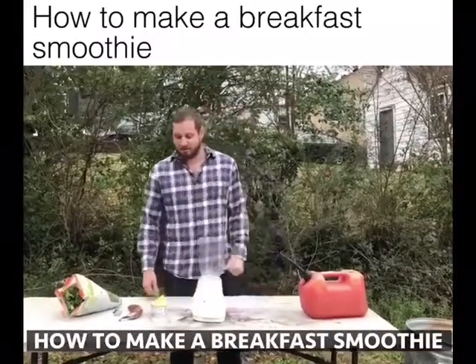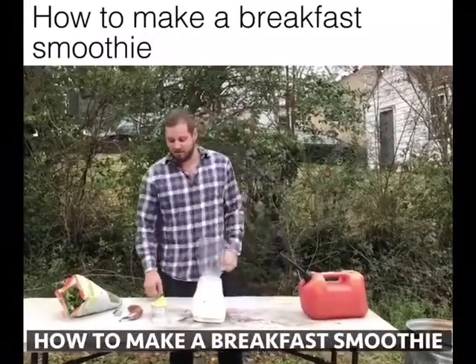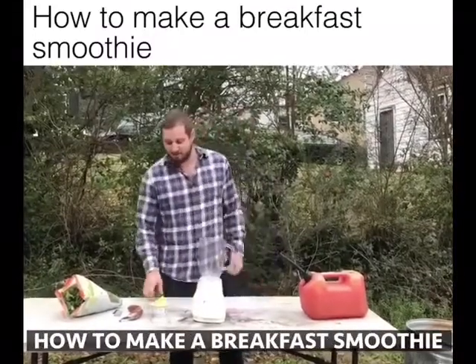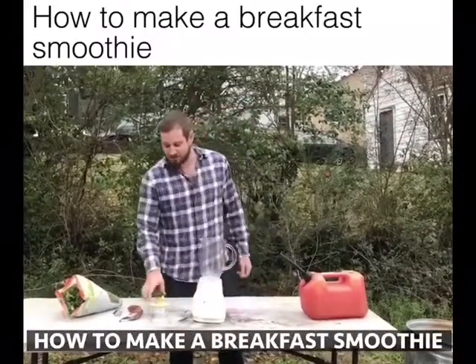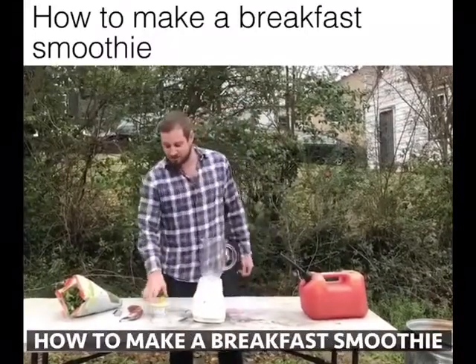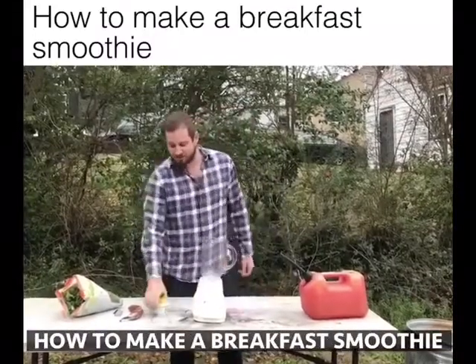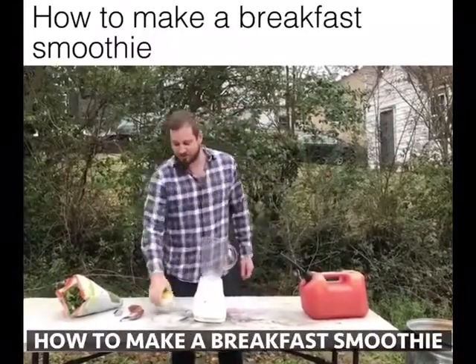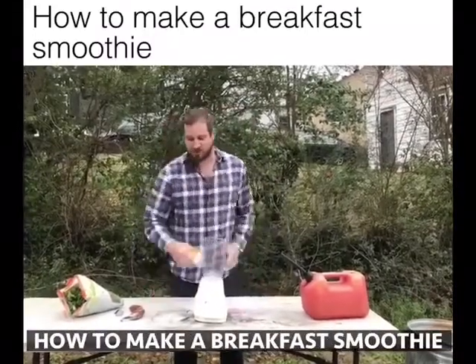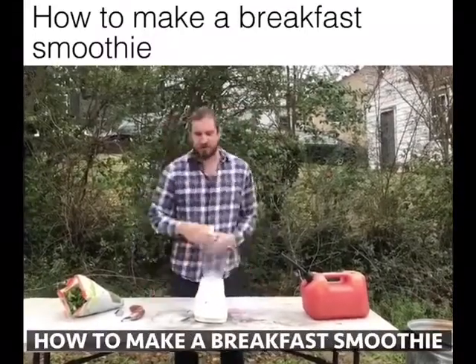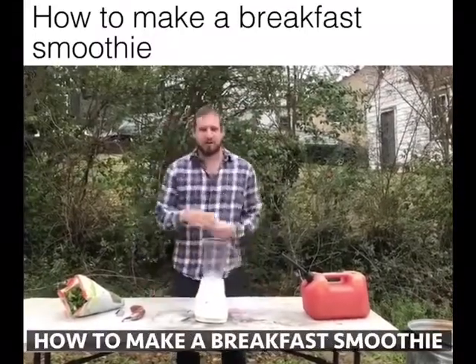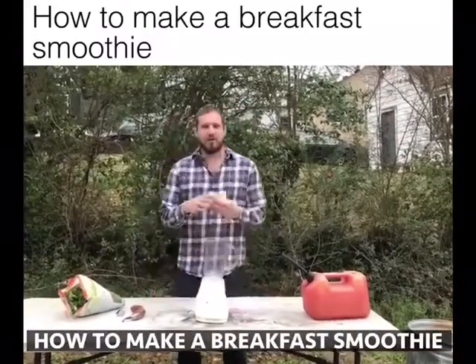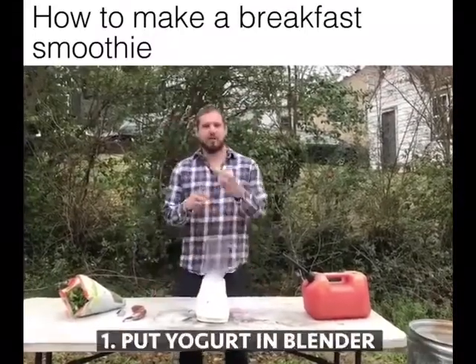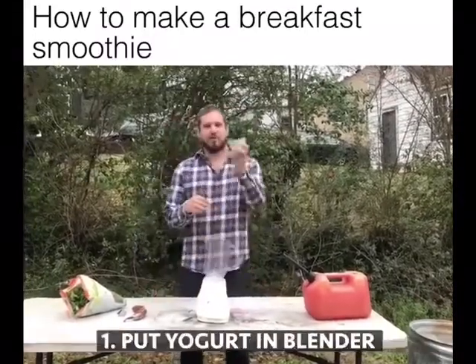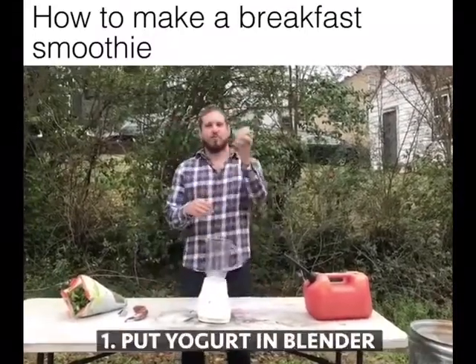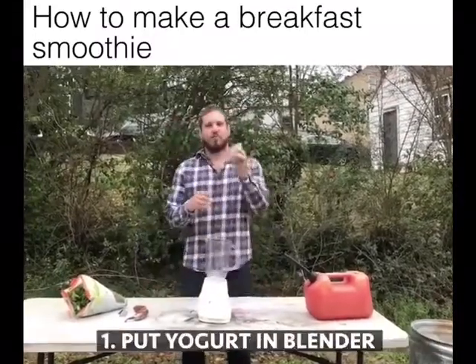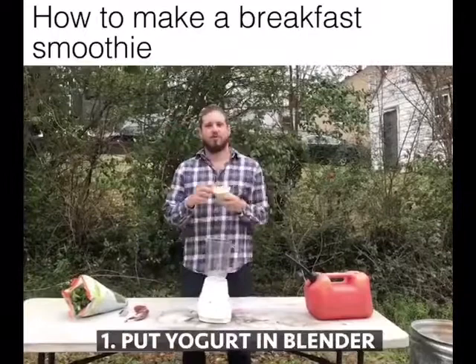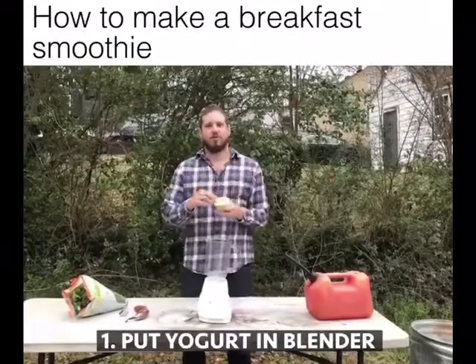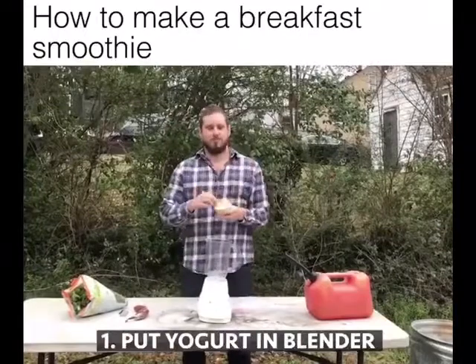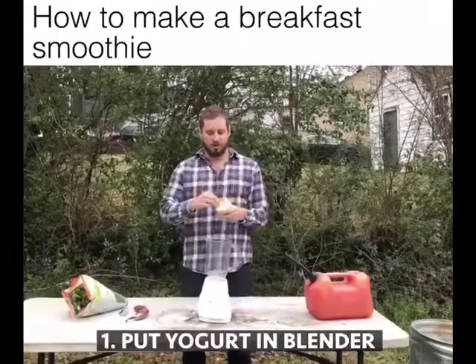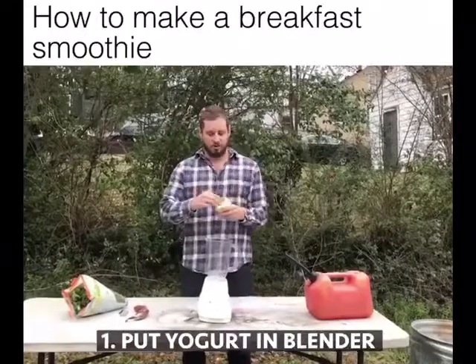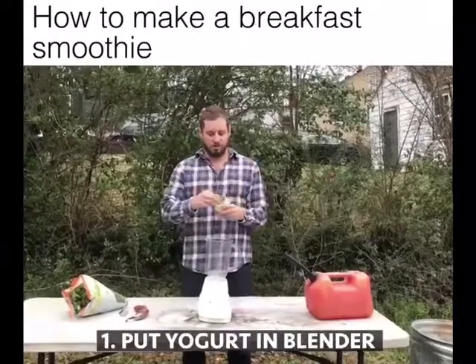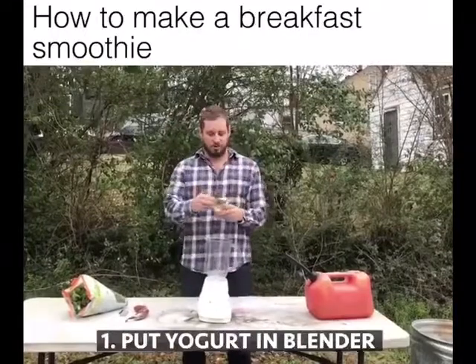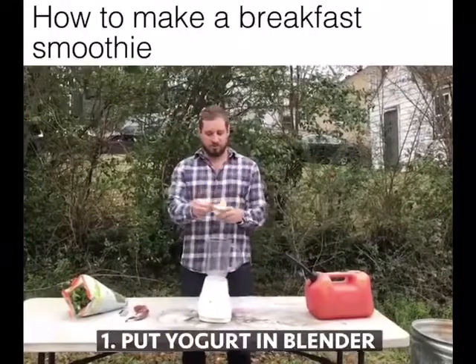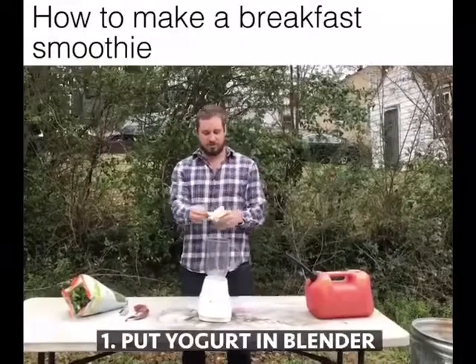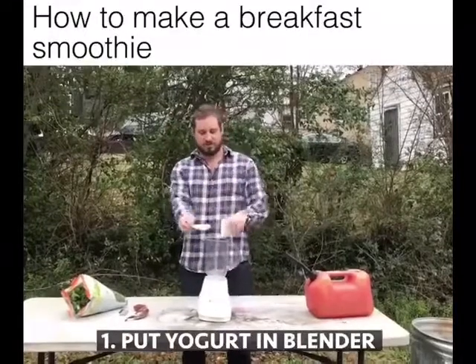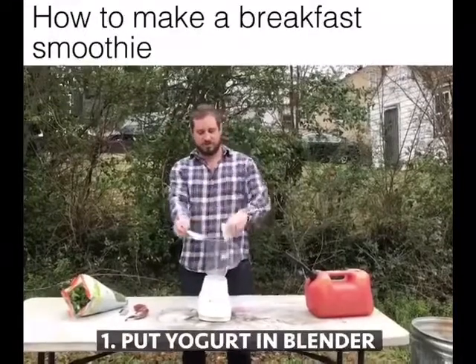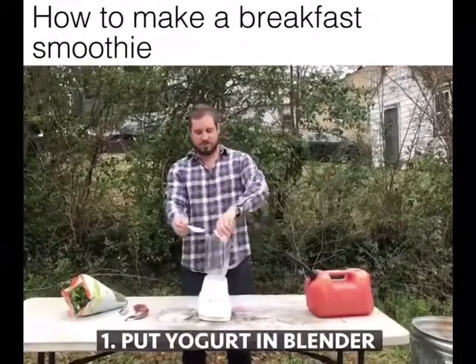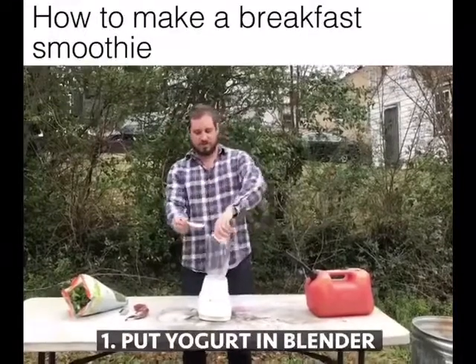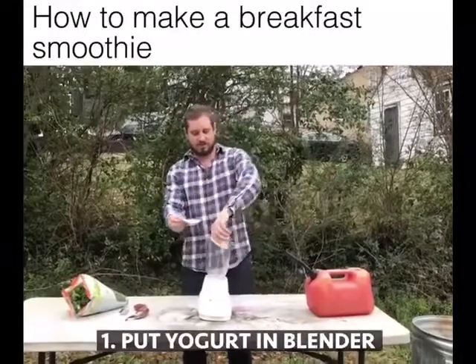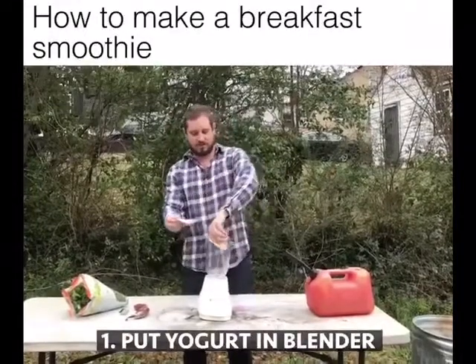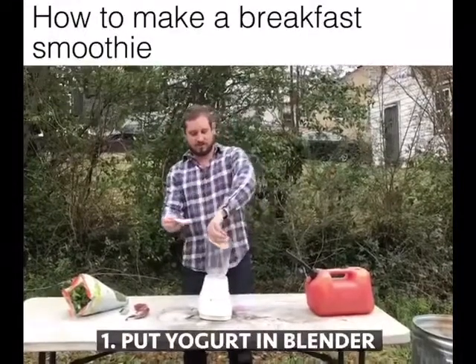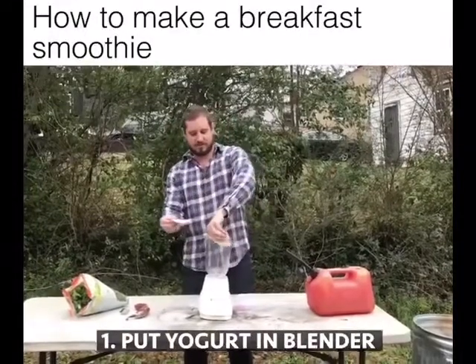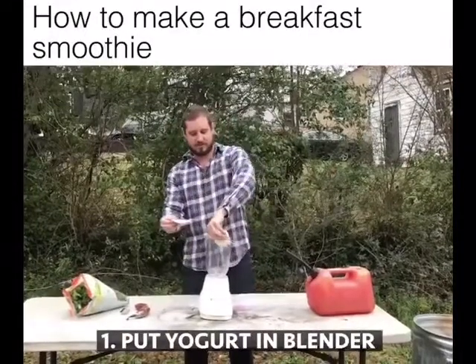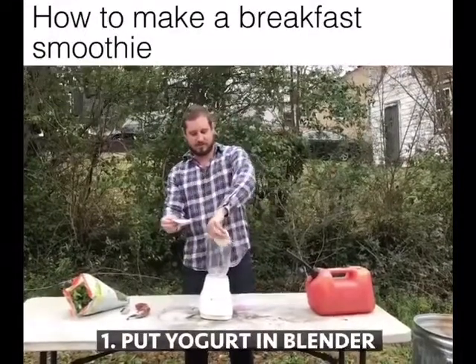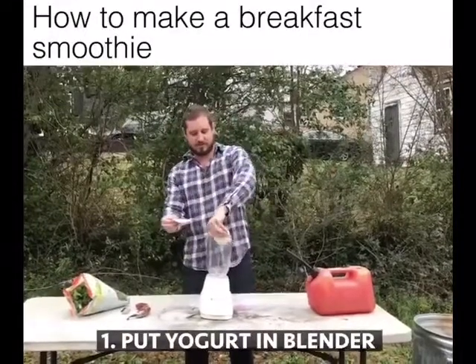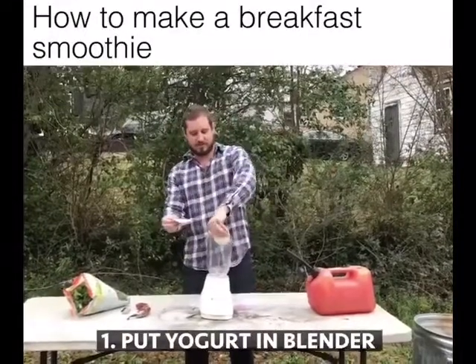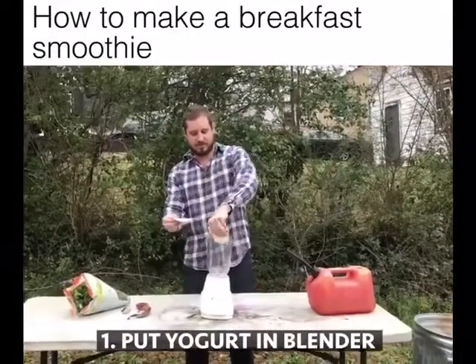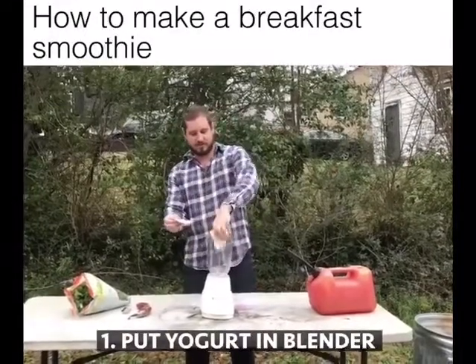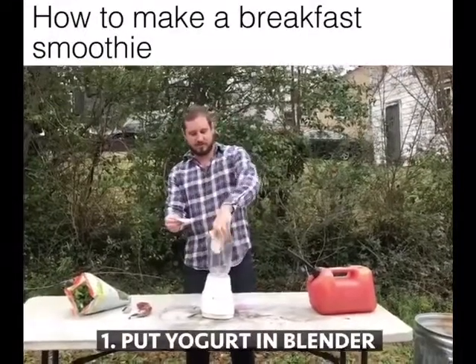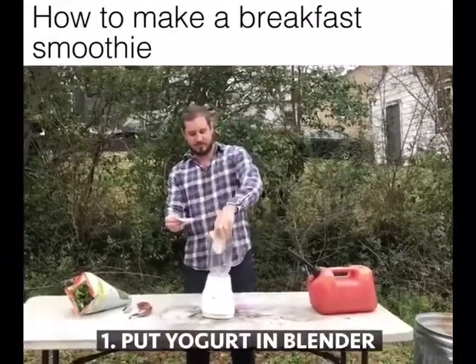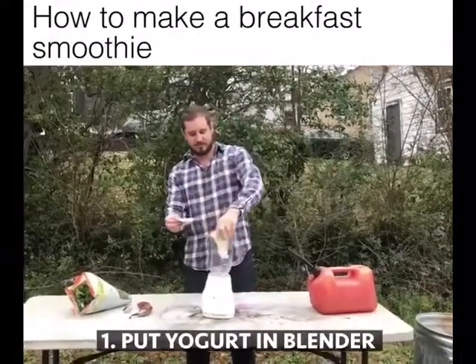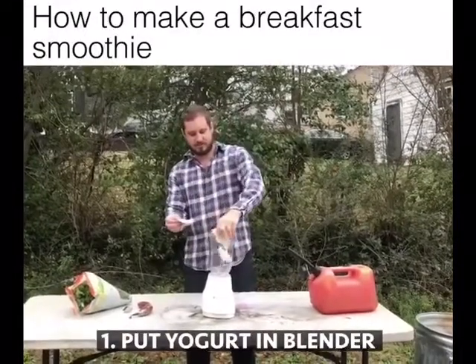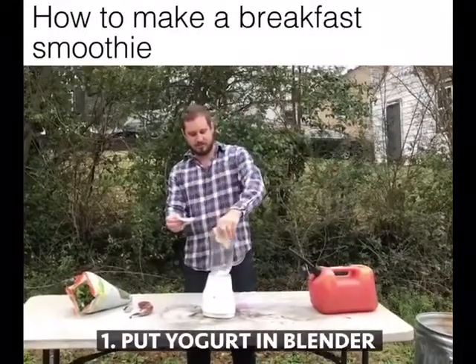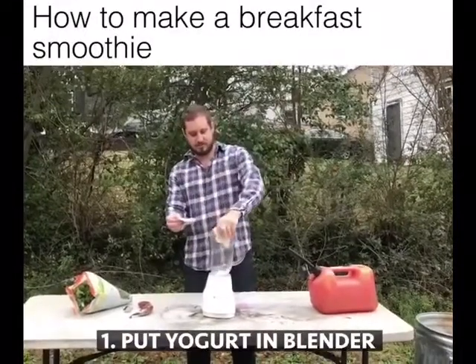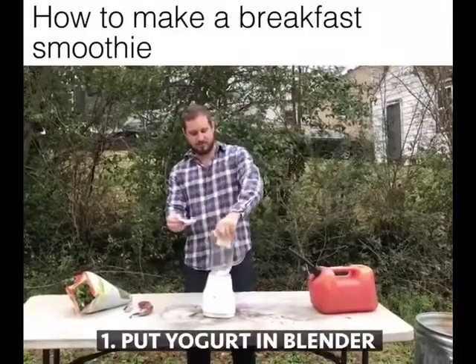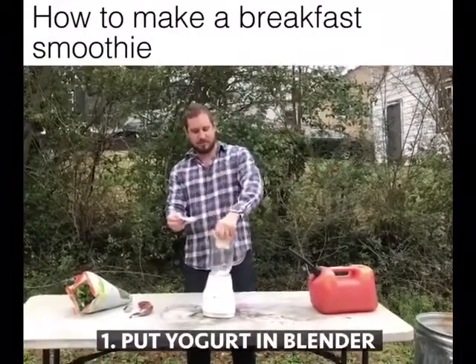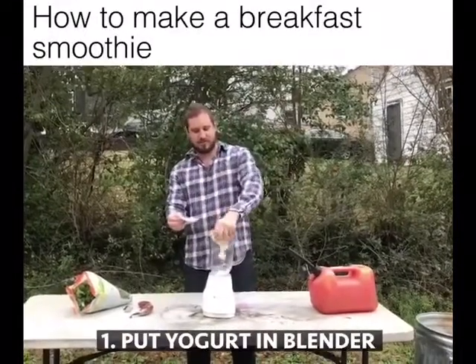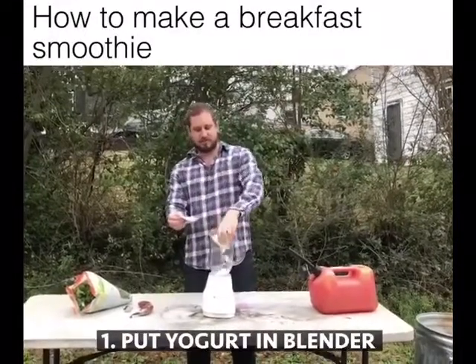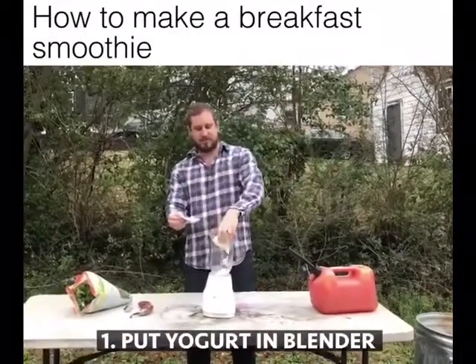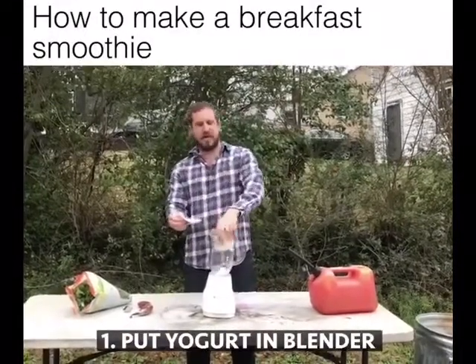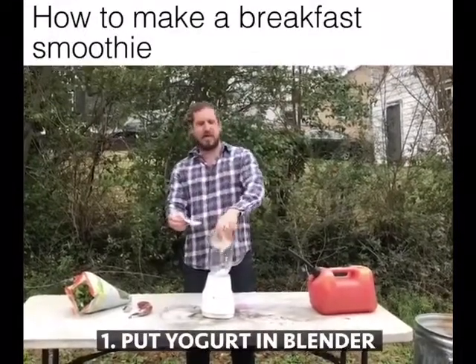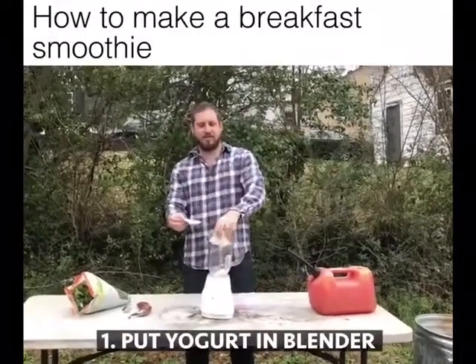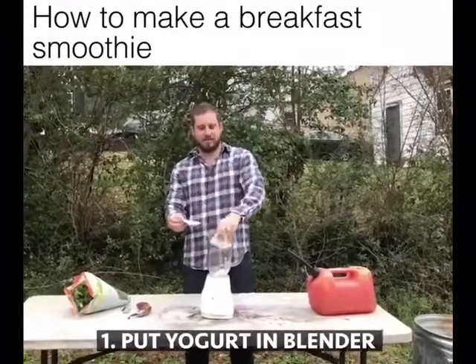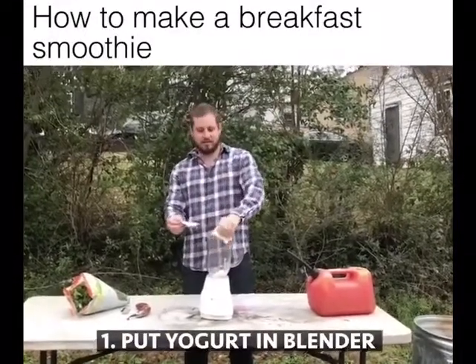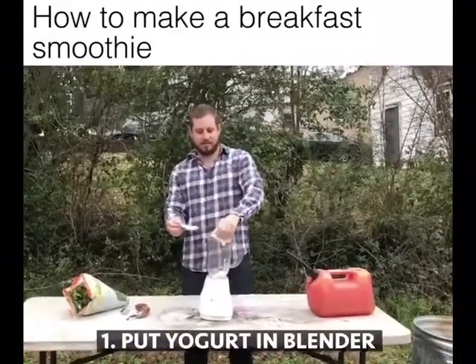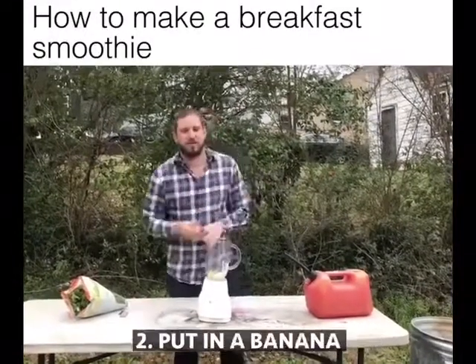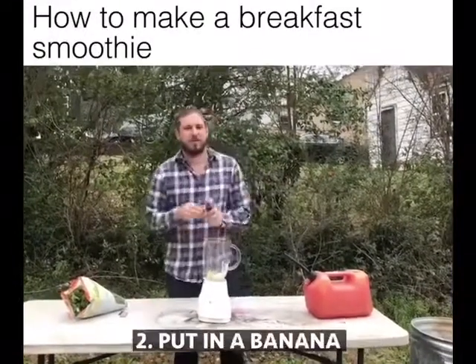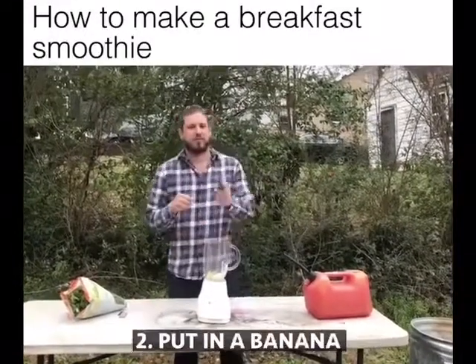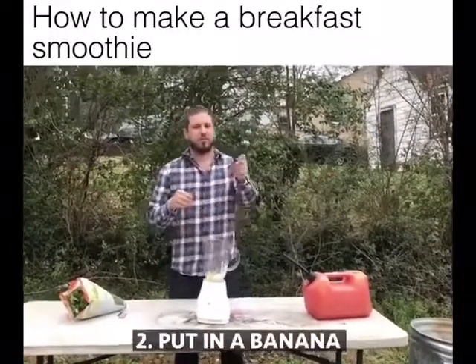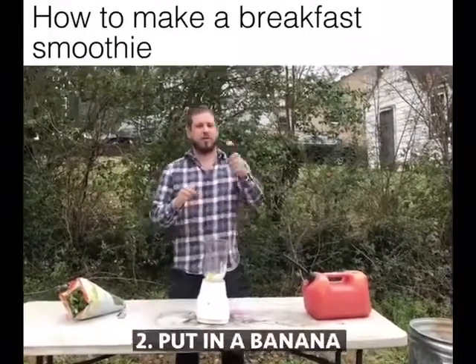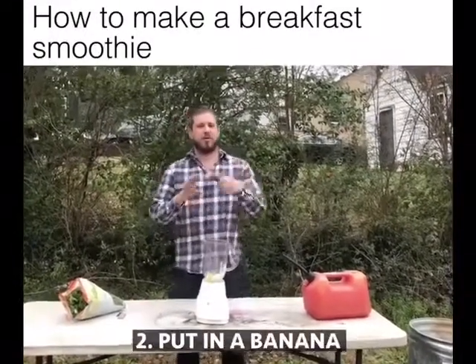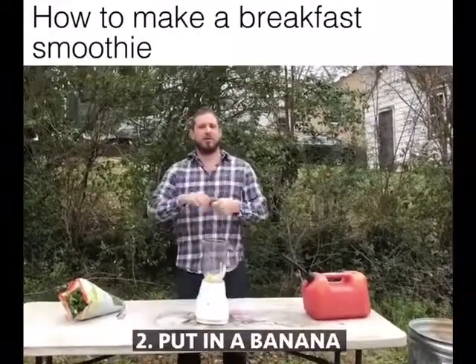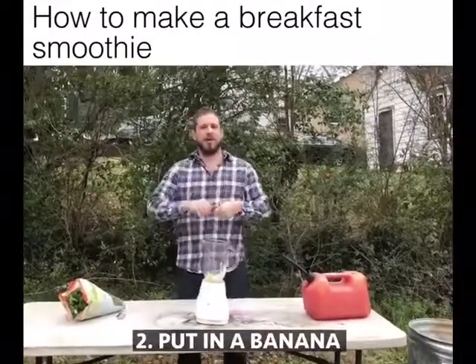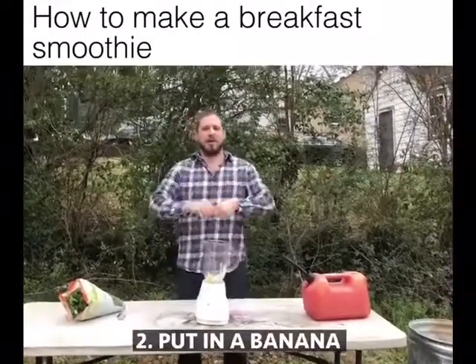First, put in some yogurt. Then put in a banana.